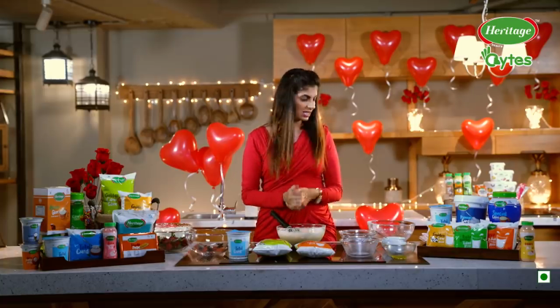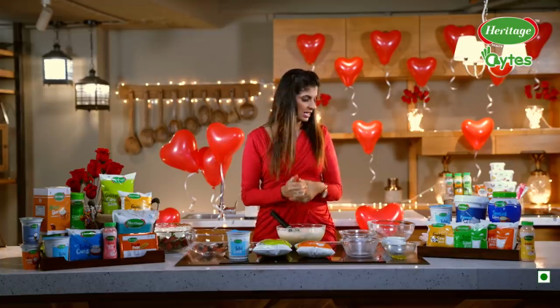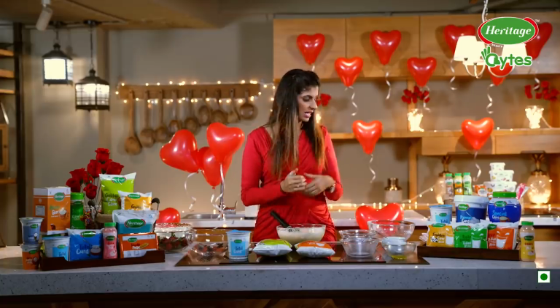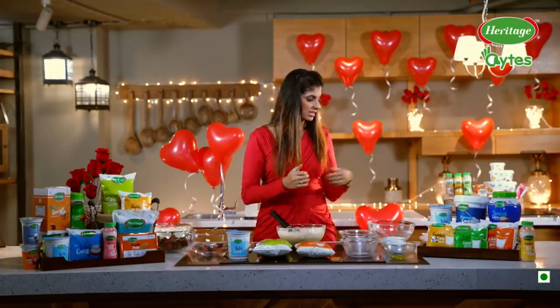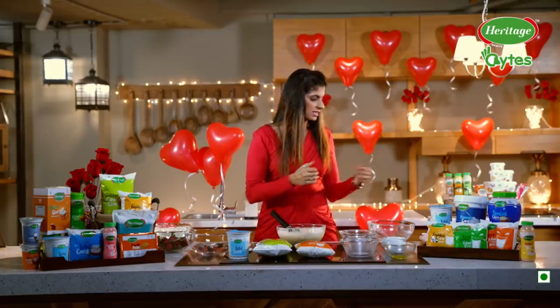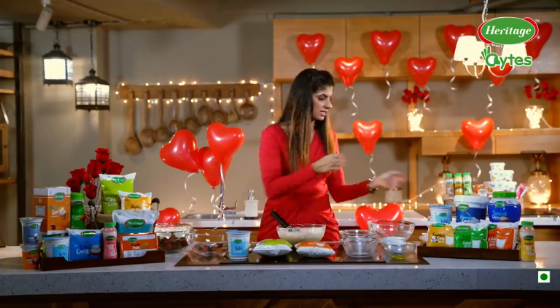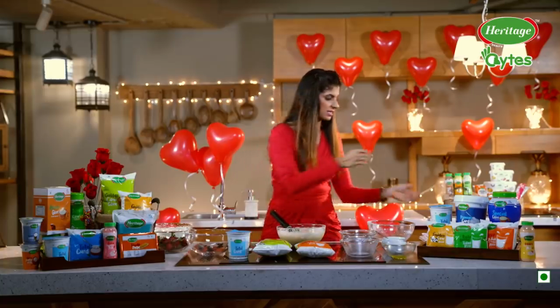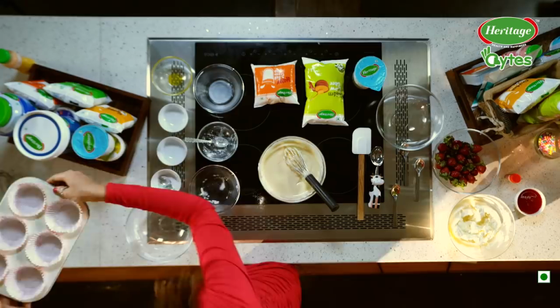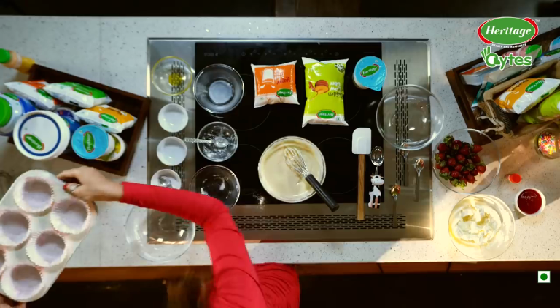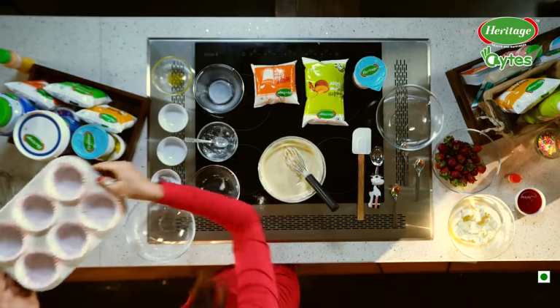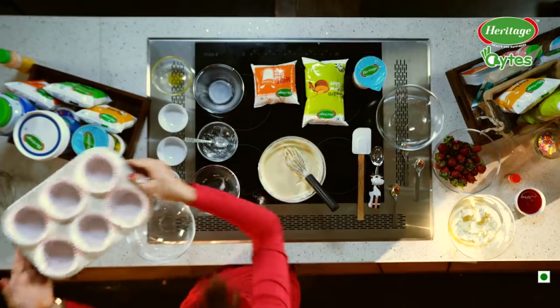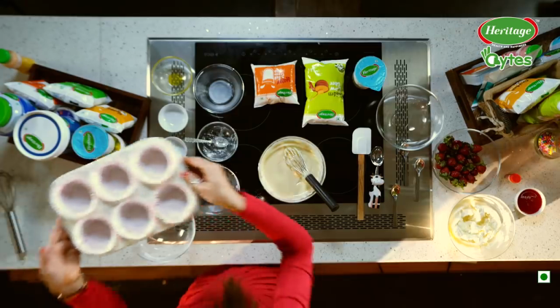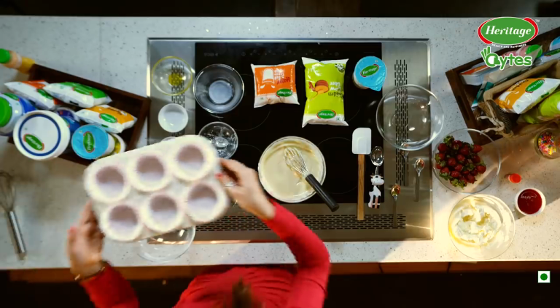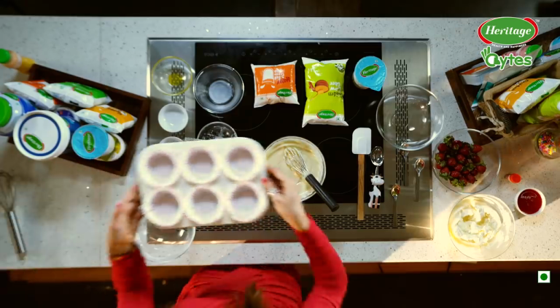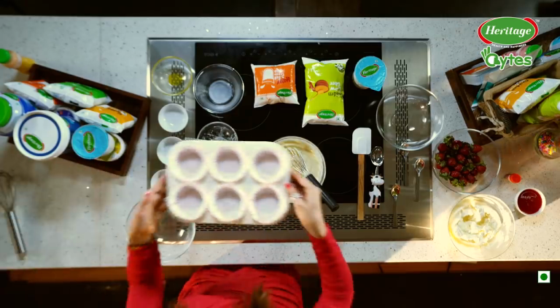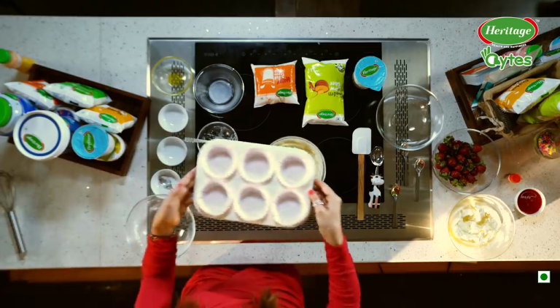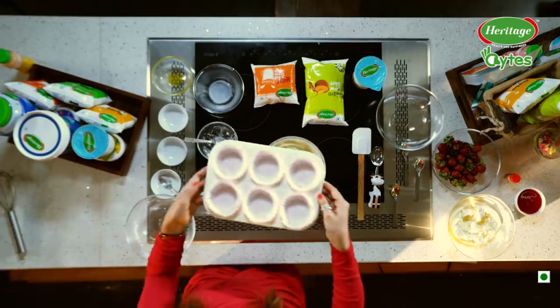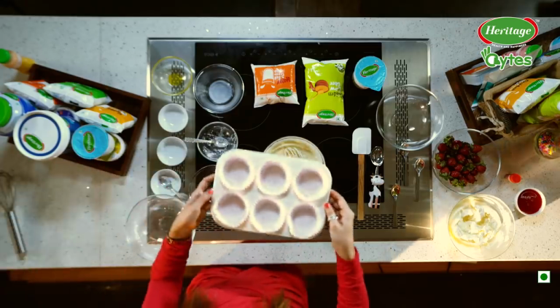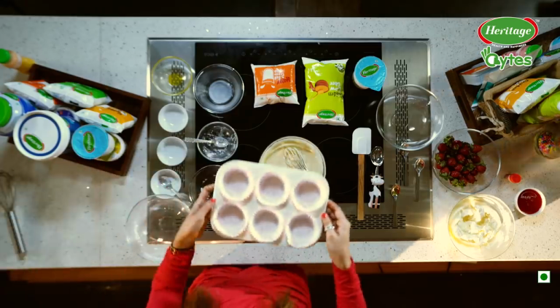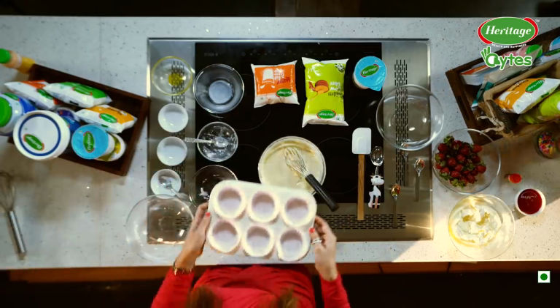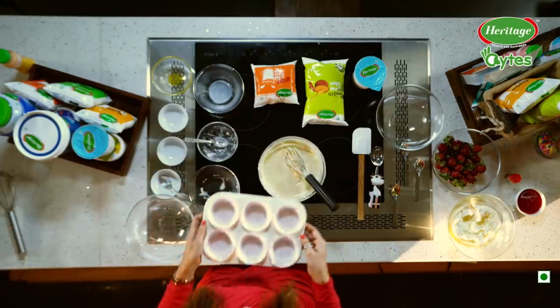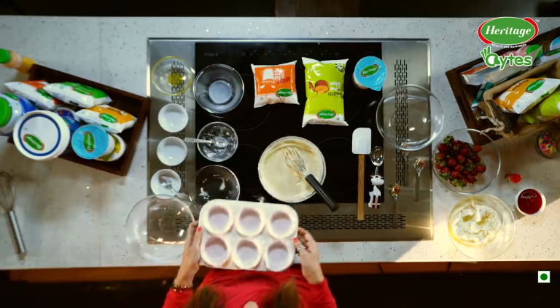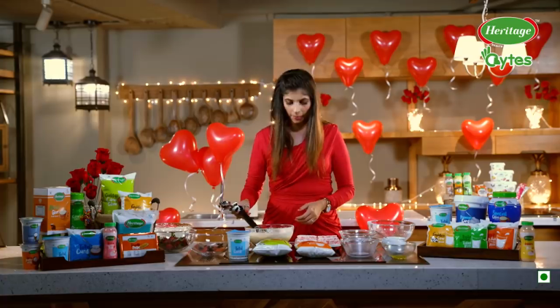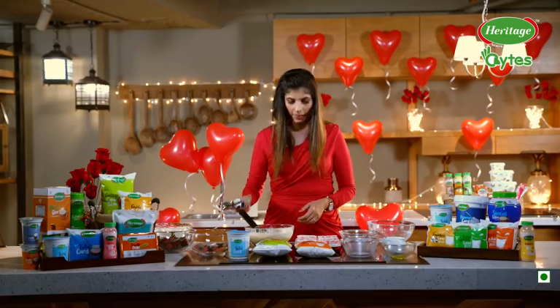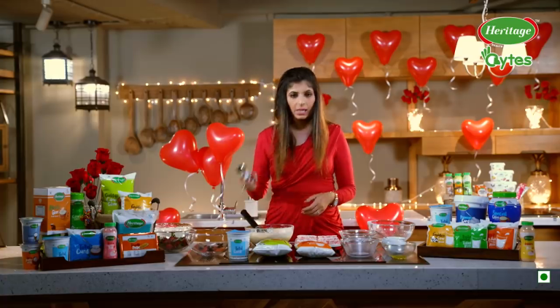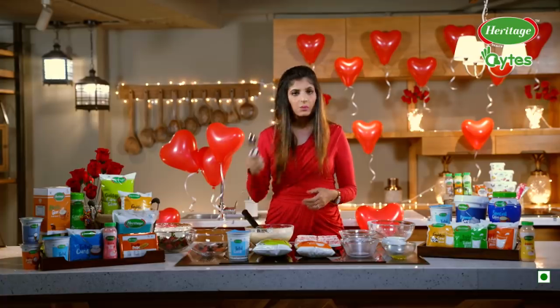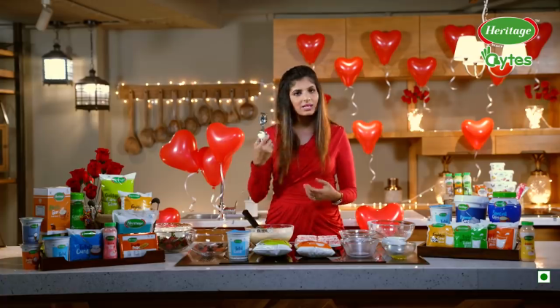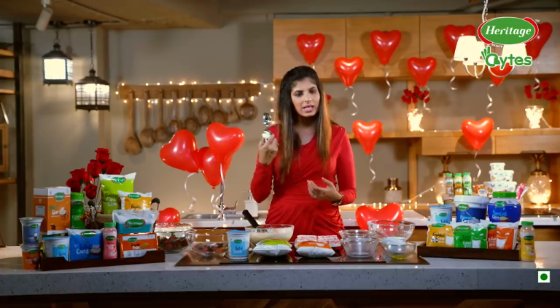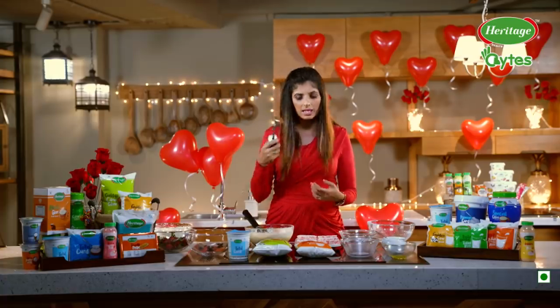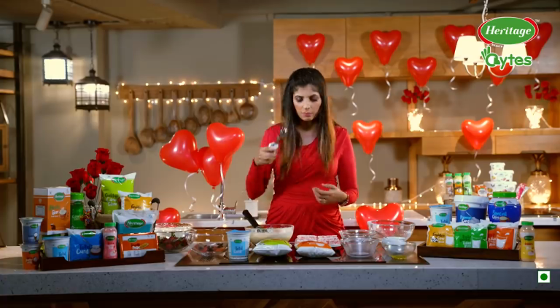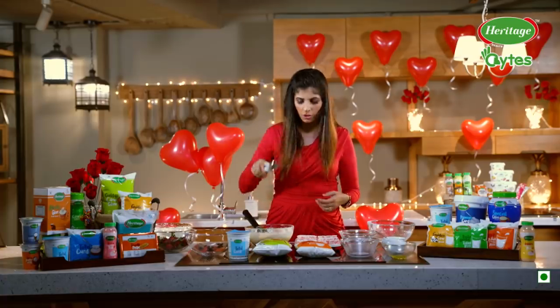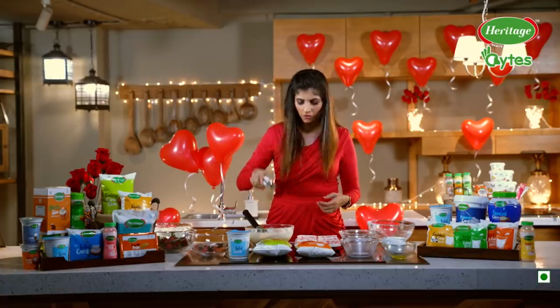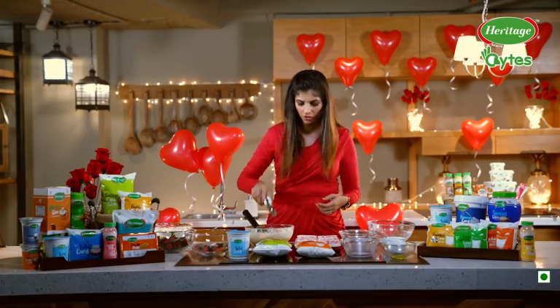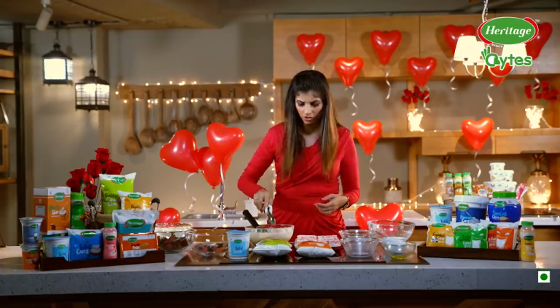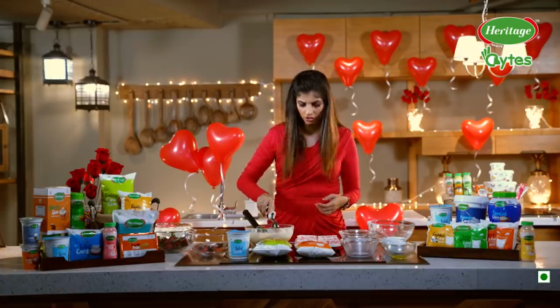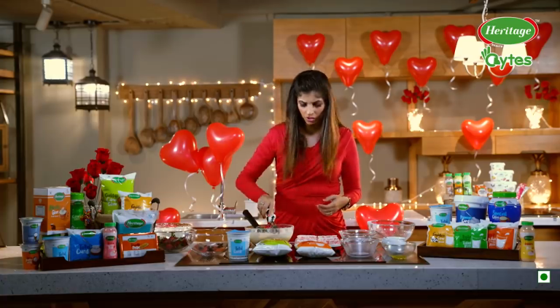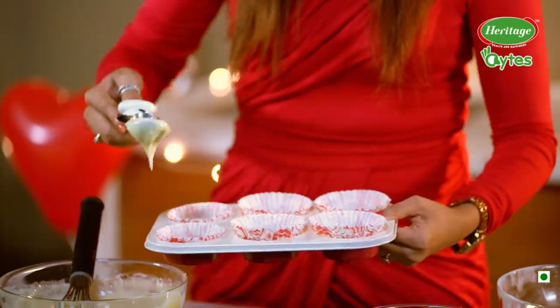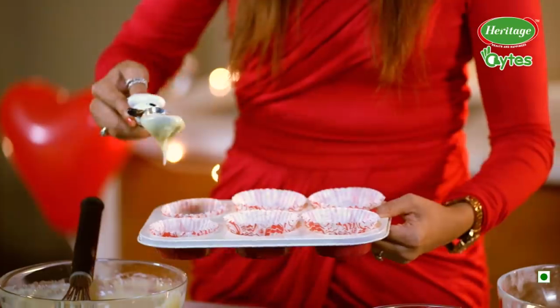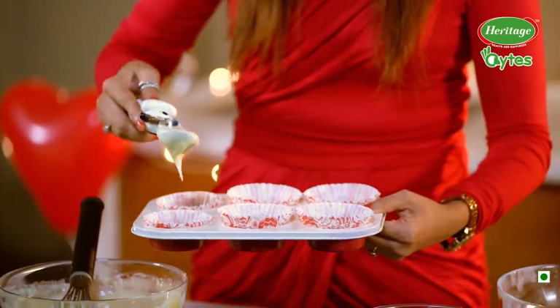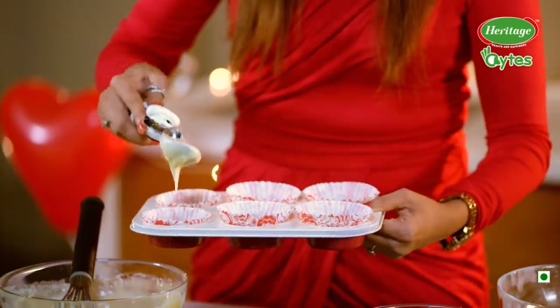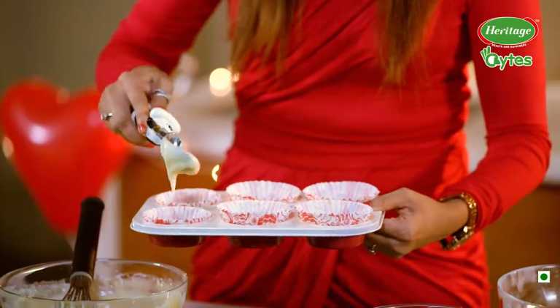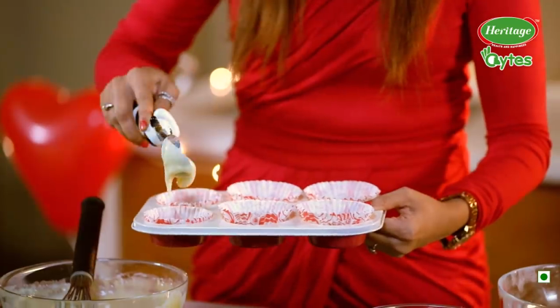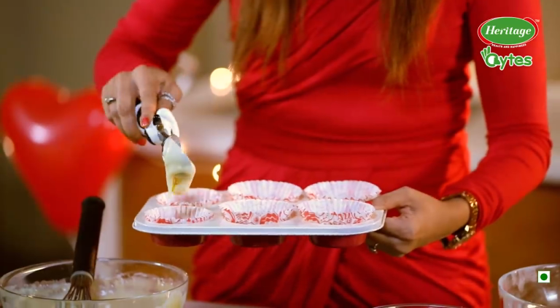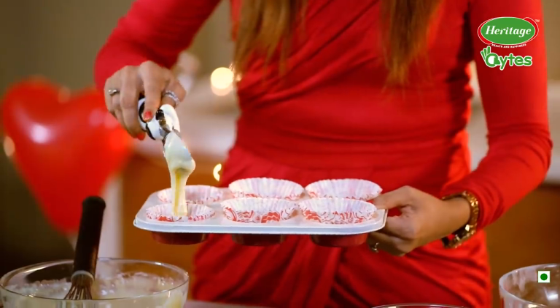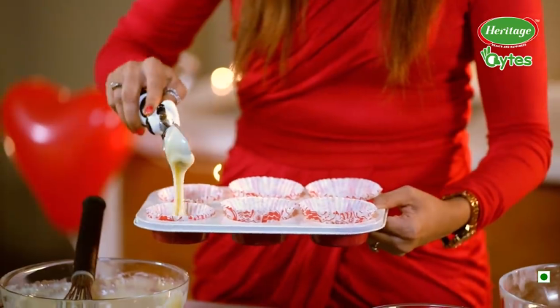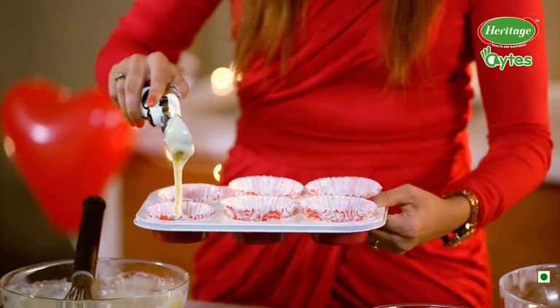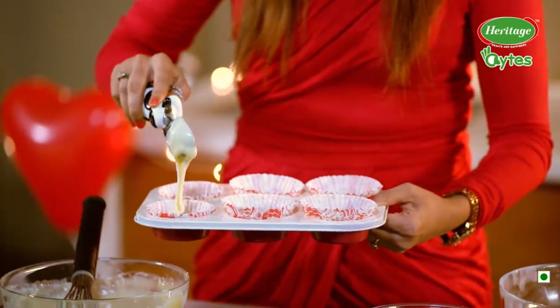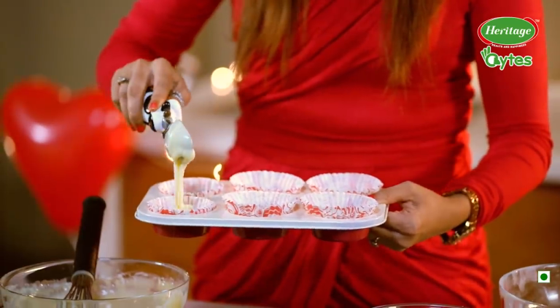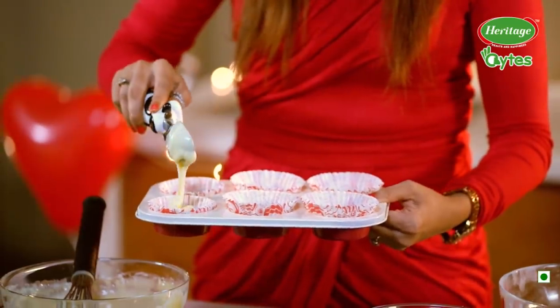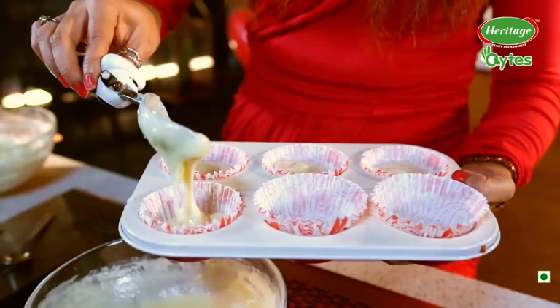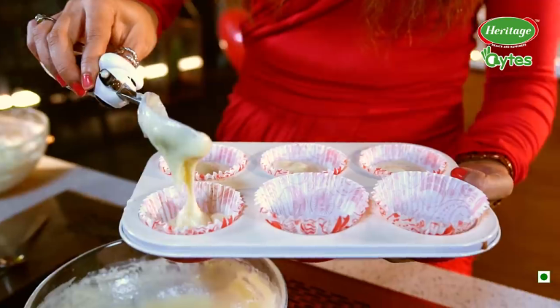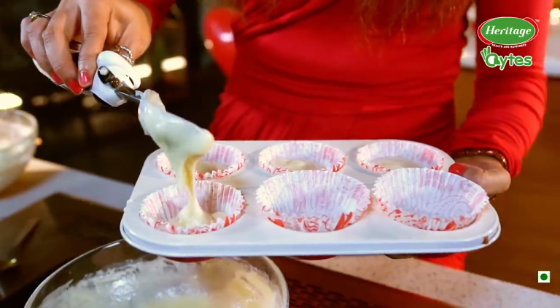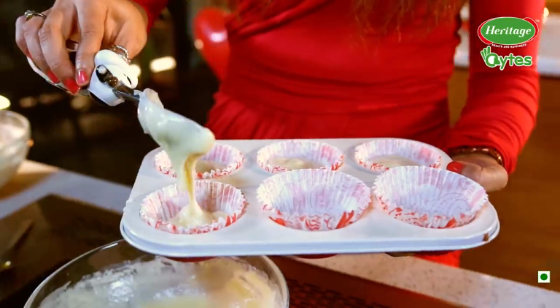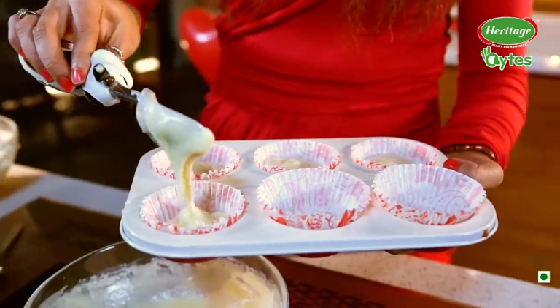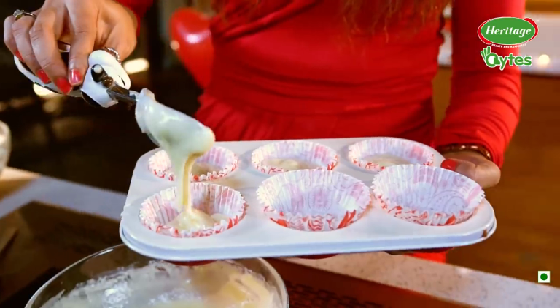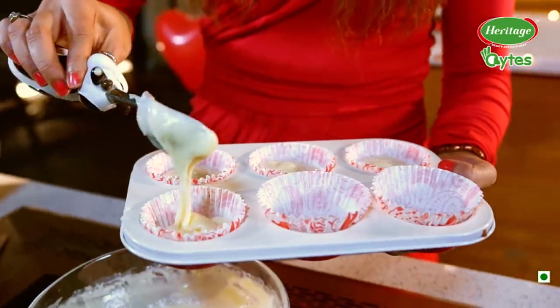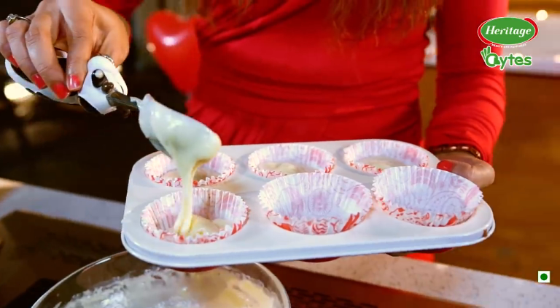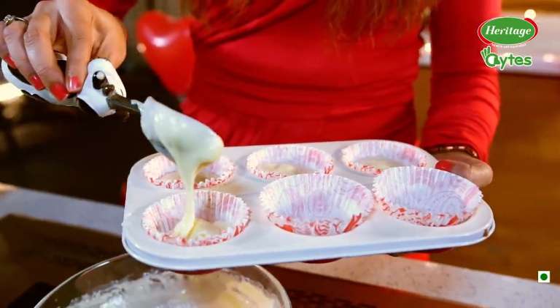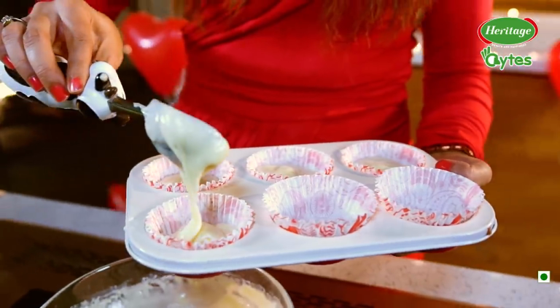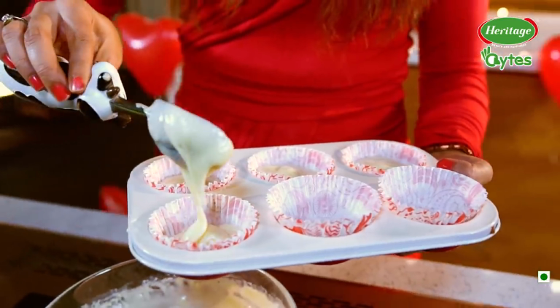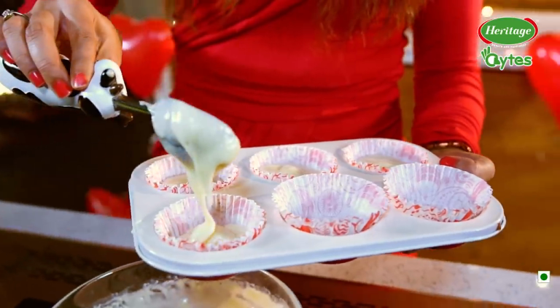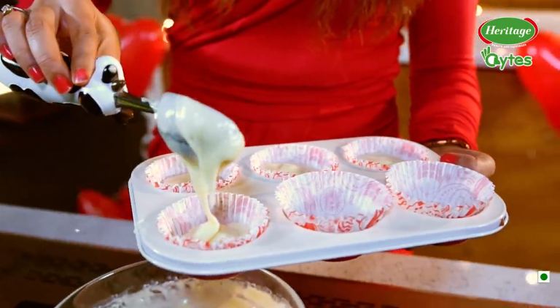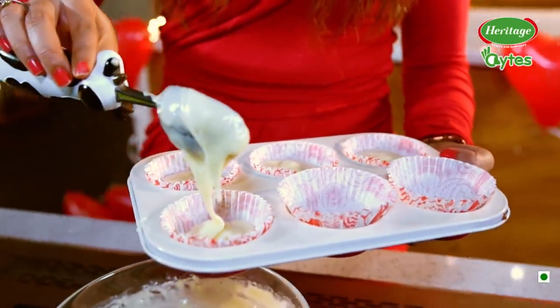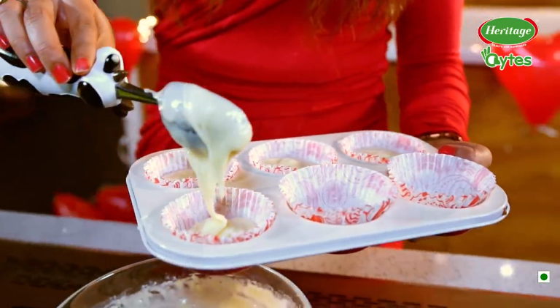Let's quickly get to baking. With the help of a scooper, I am going to fill this.